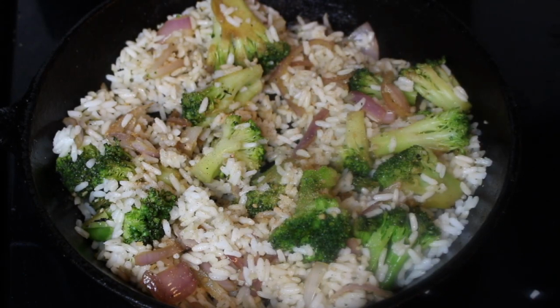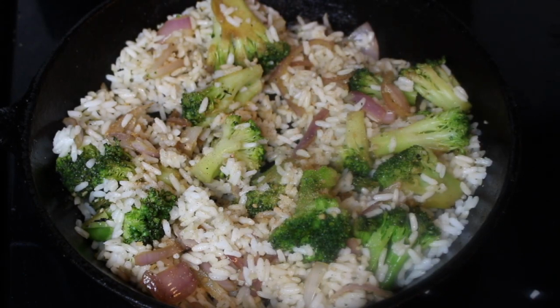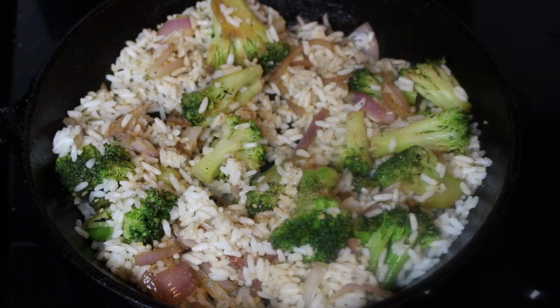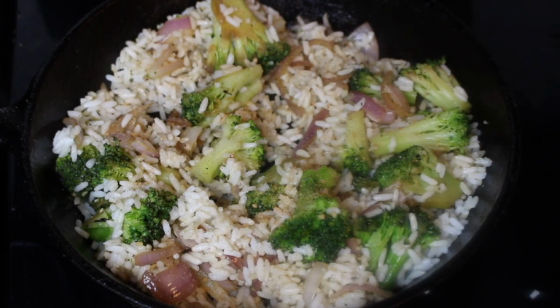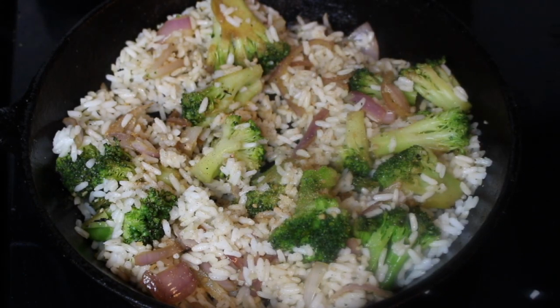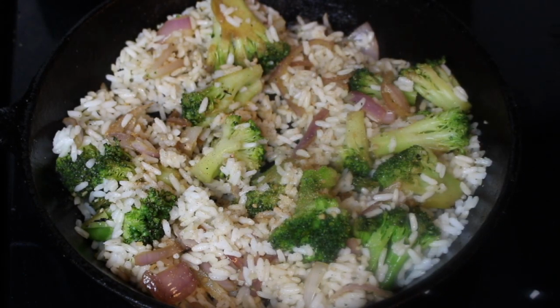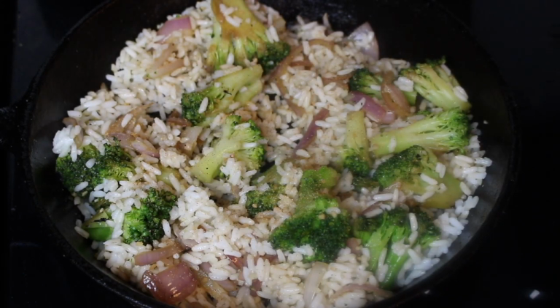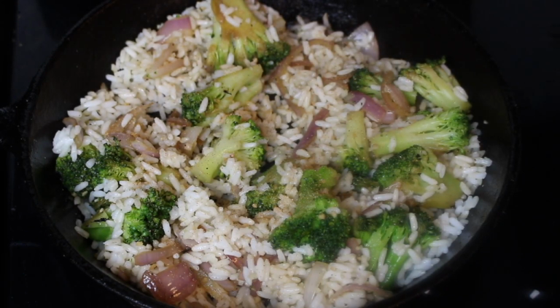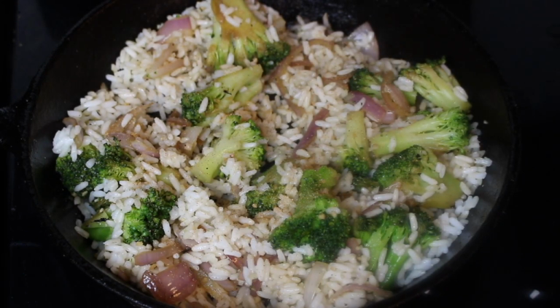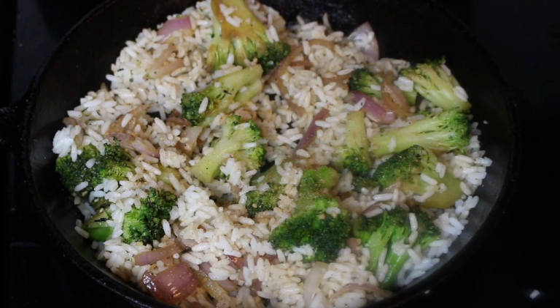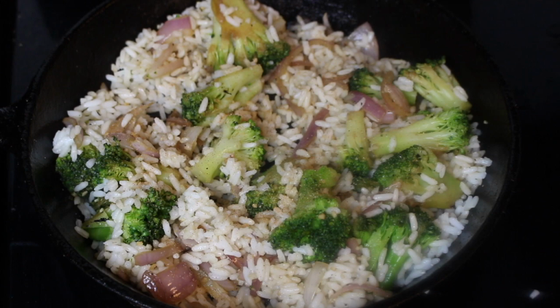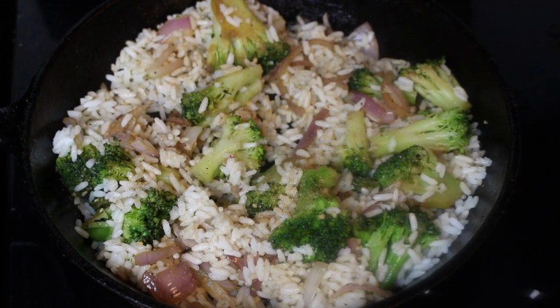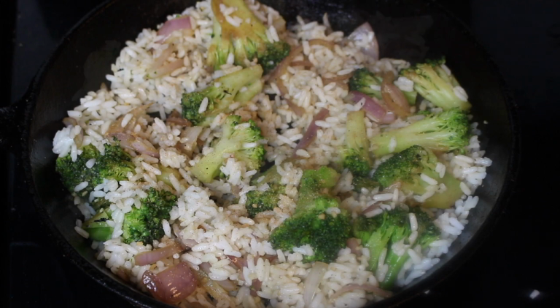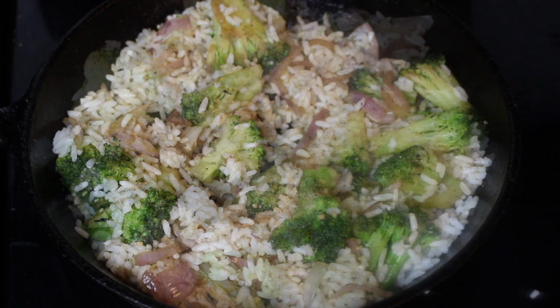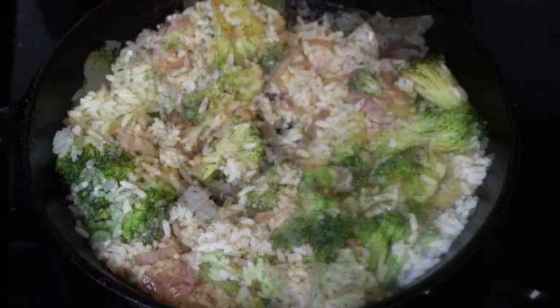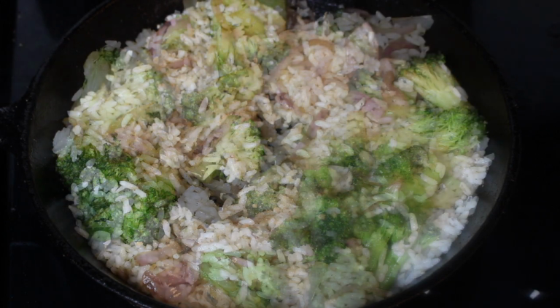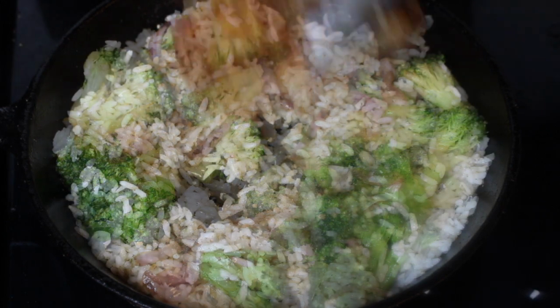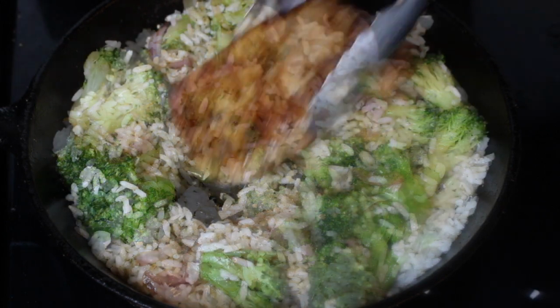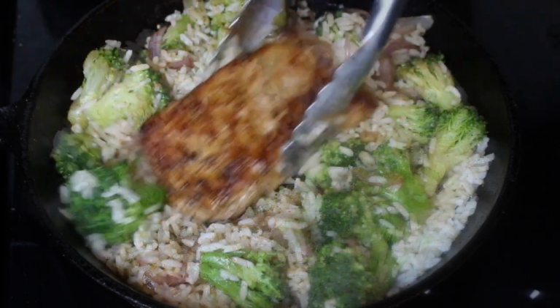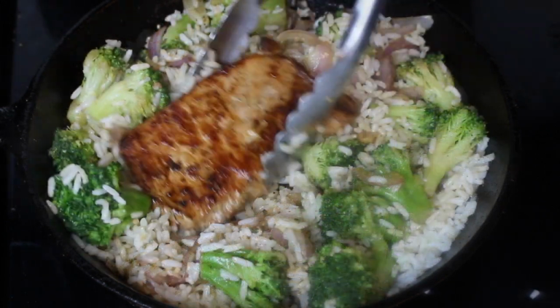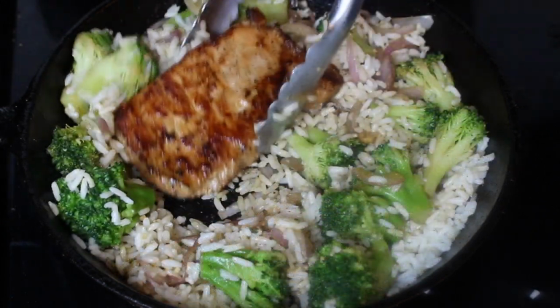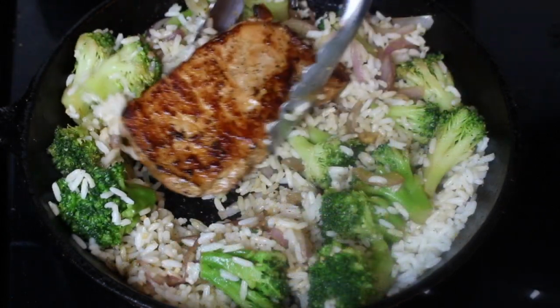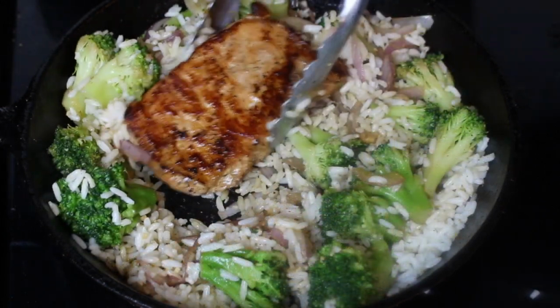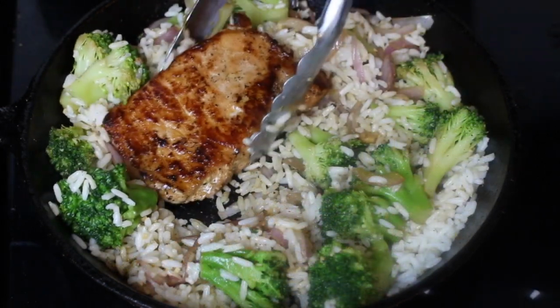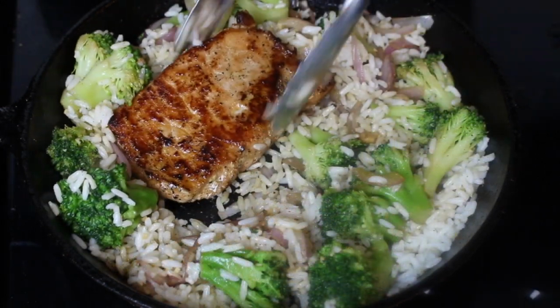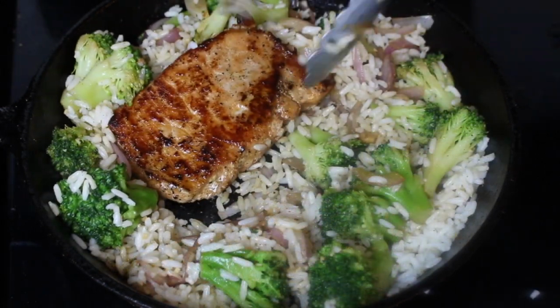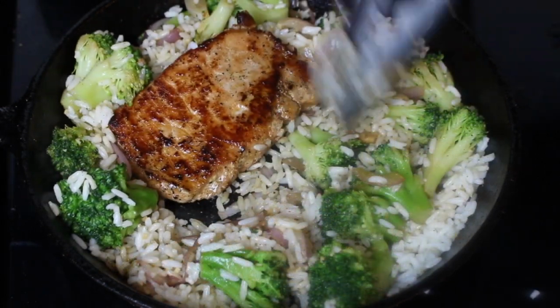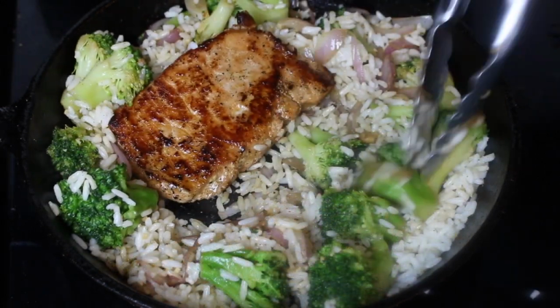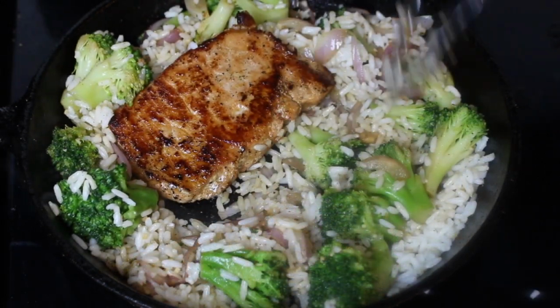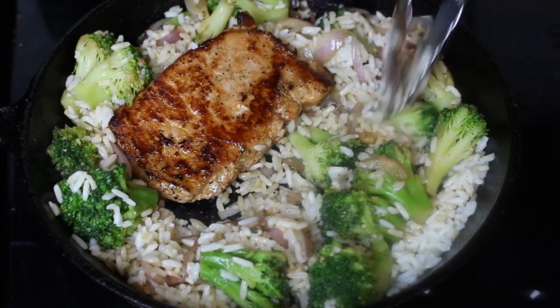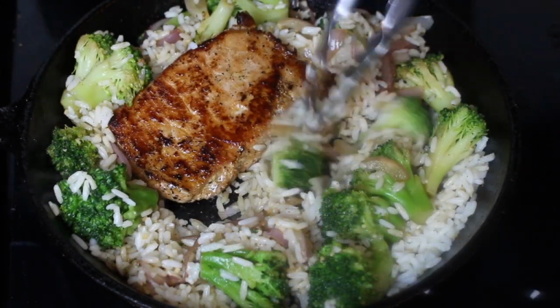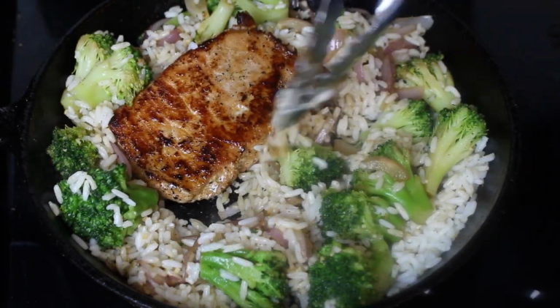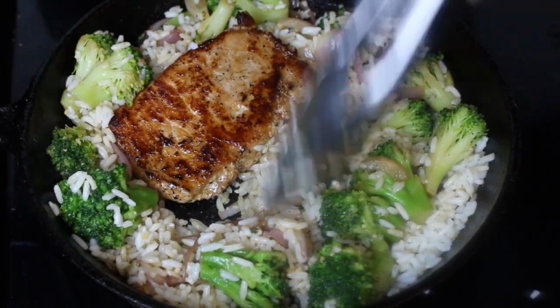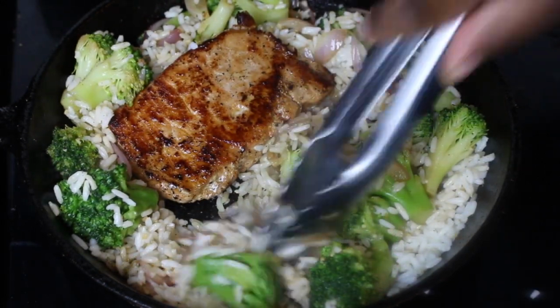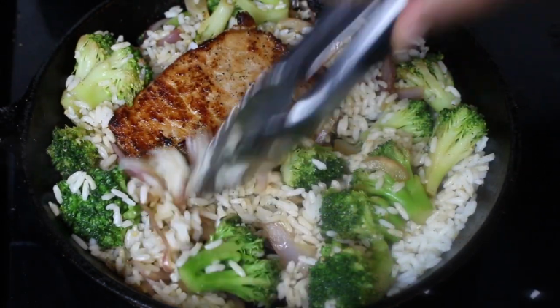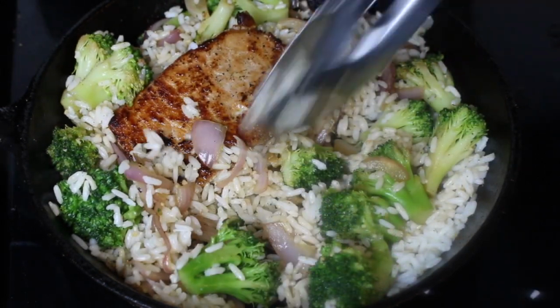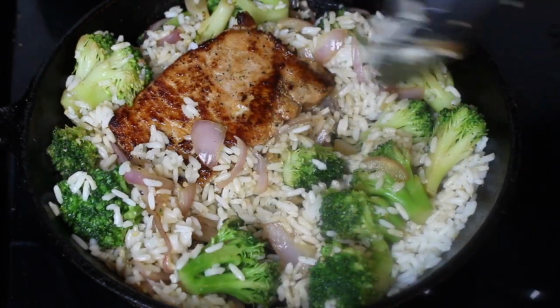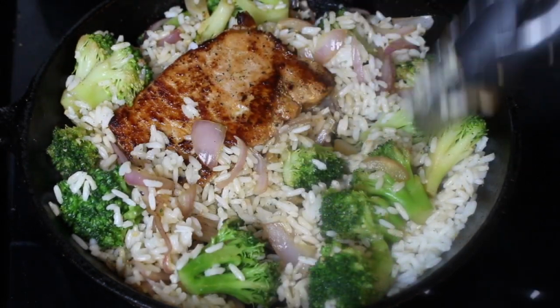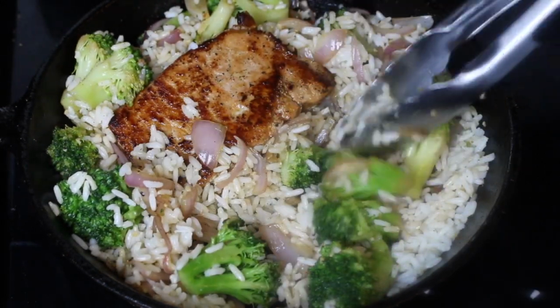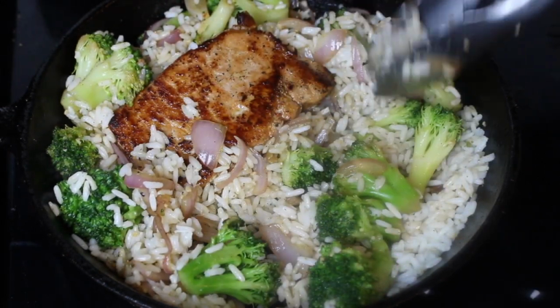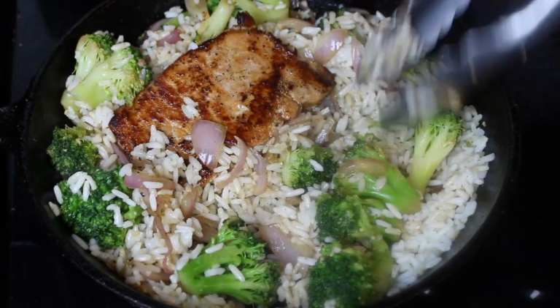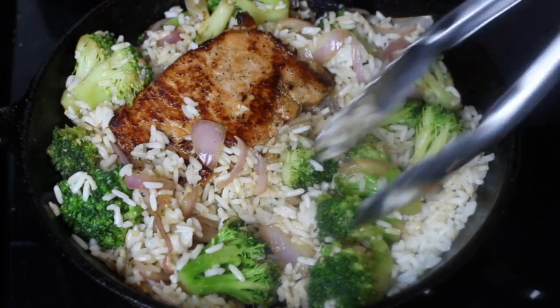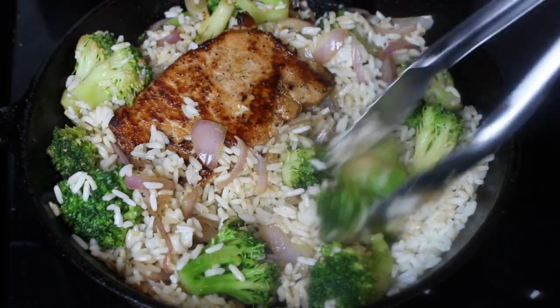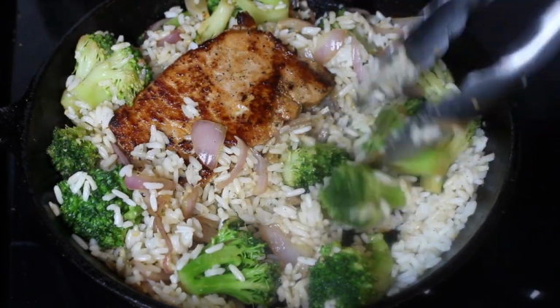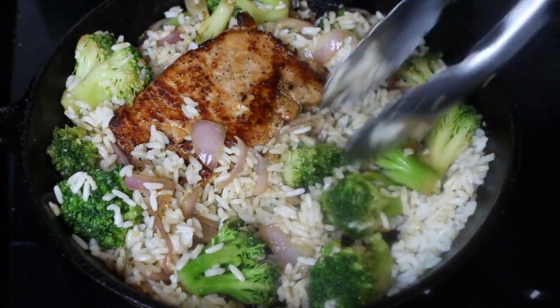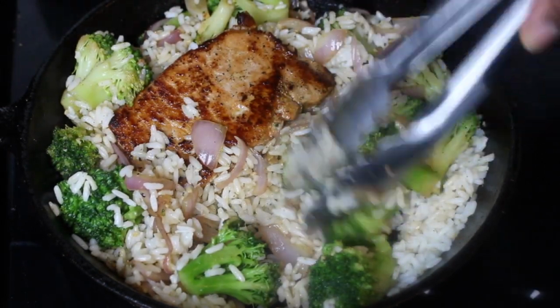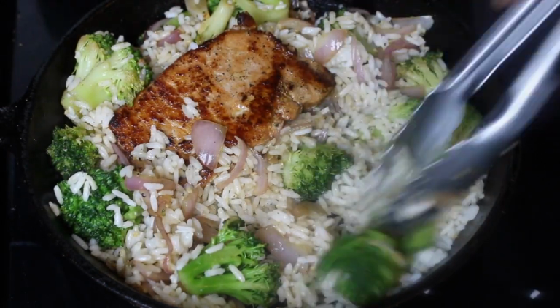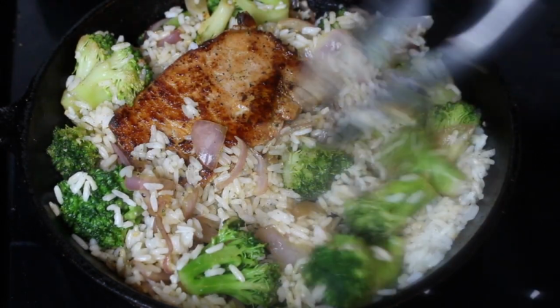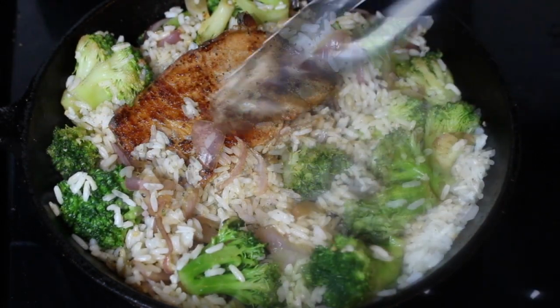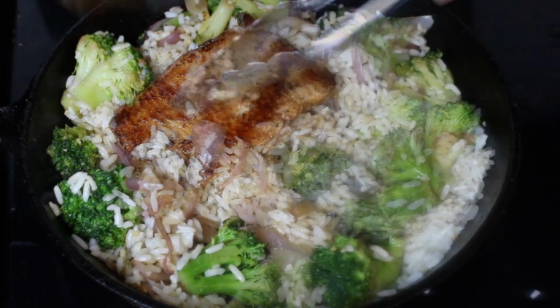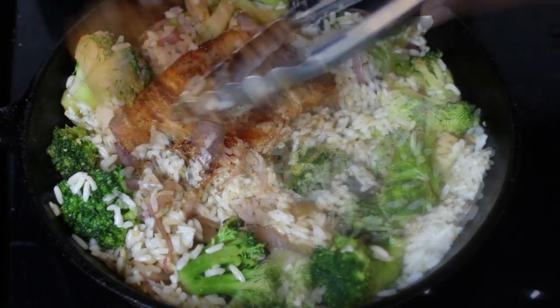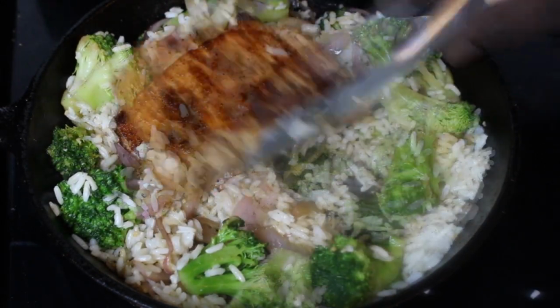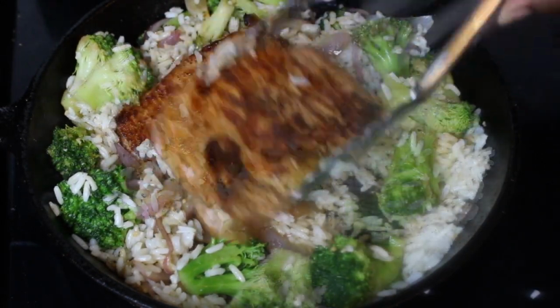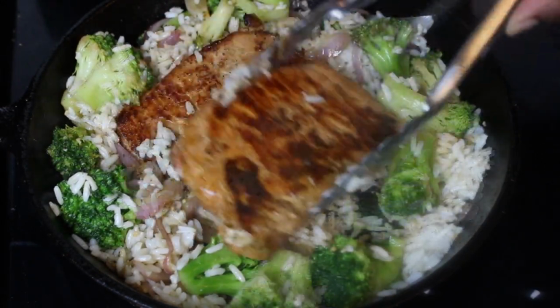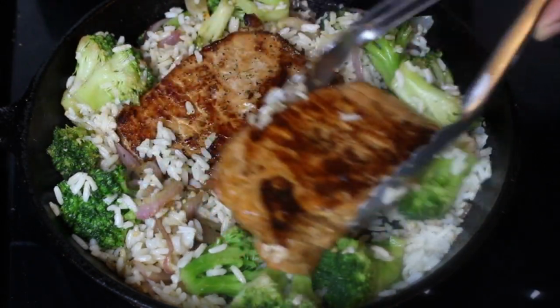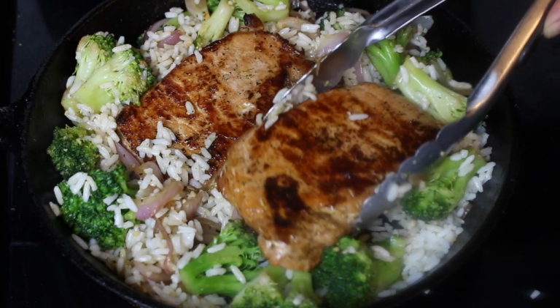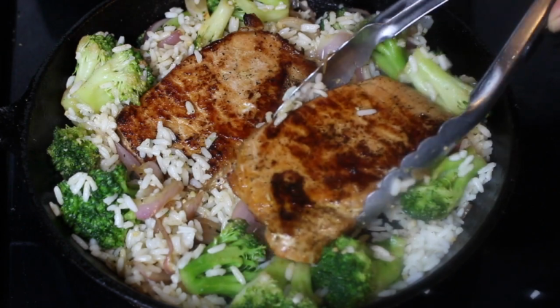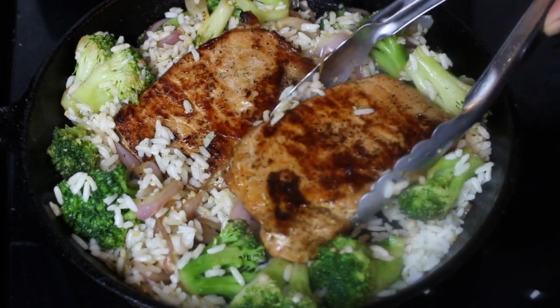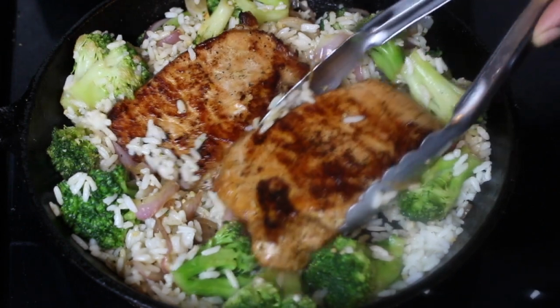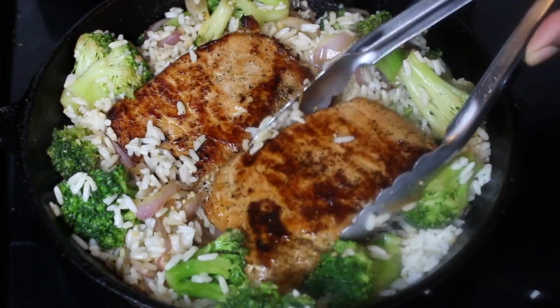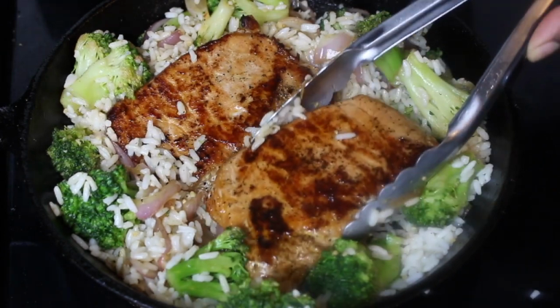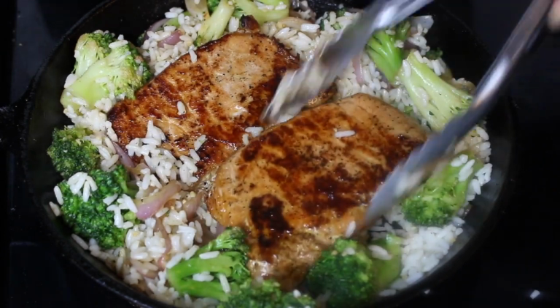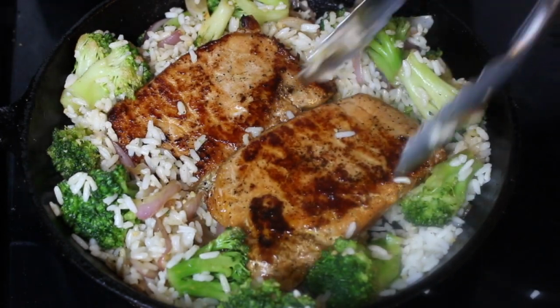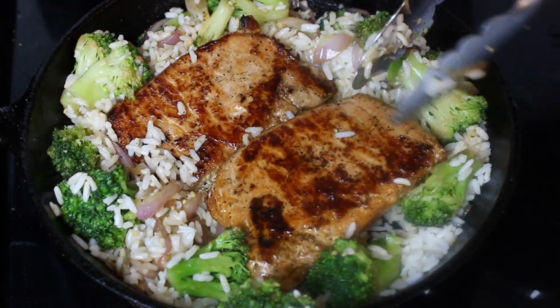And then we are going to start adding in our pork chops — and that is it! I make this in under 30 minutes.